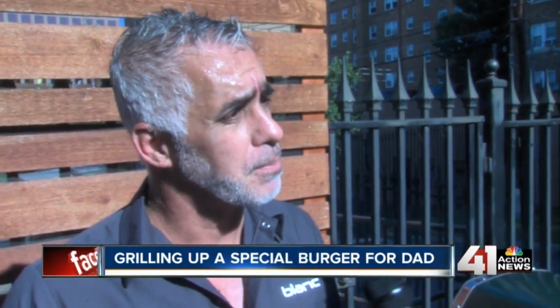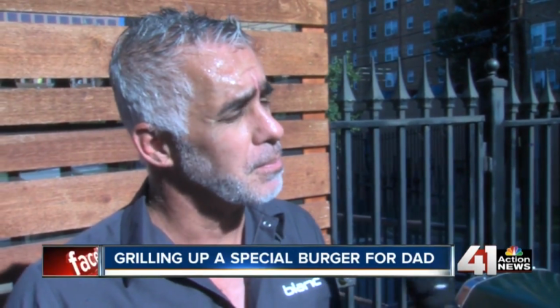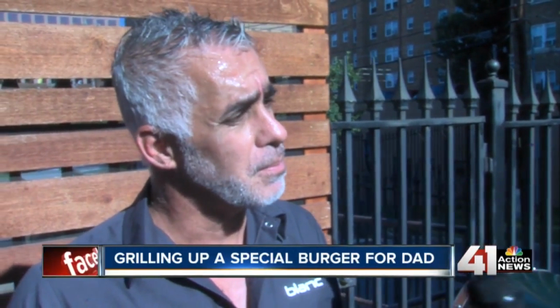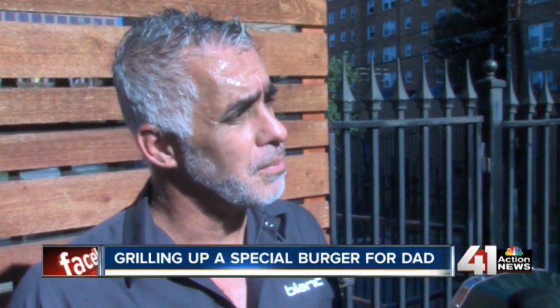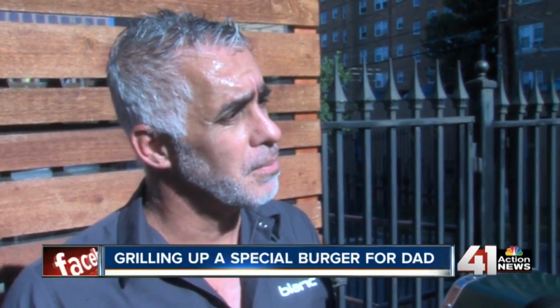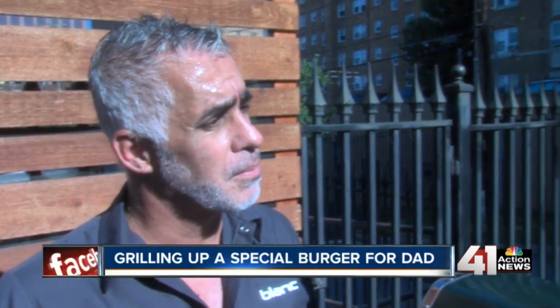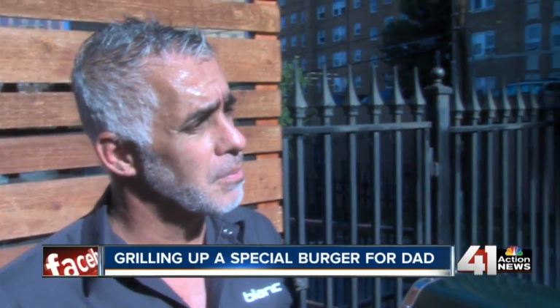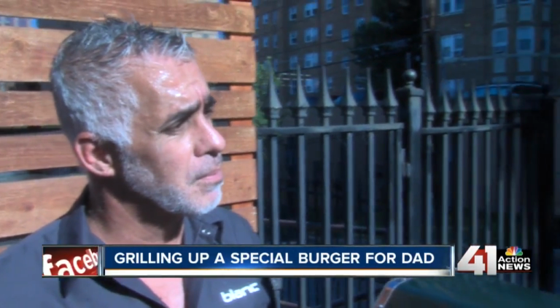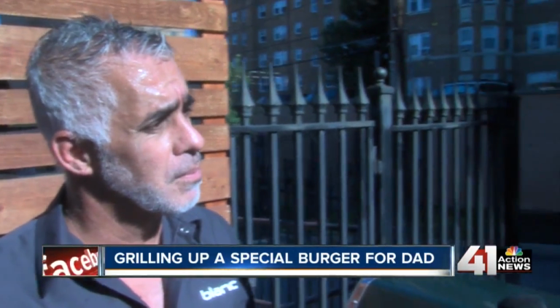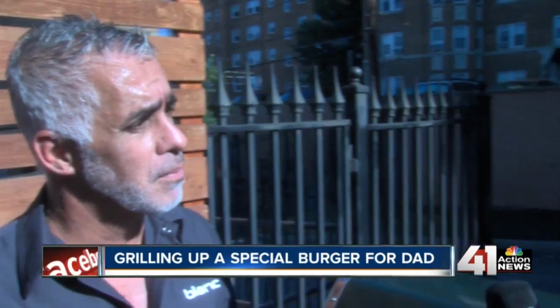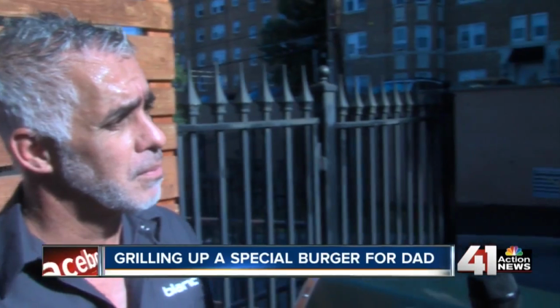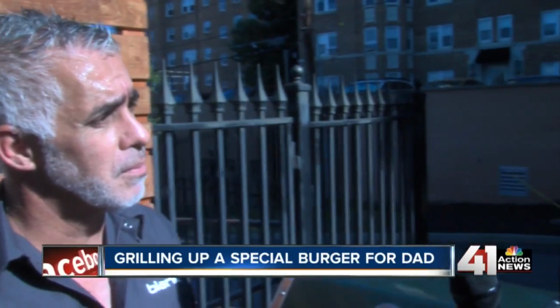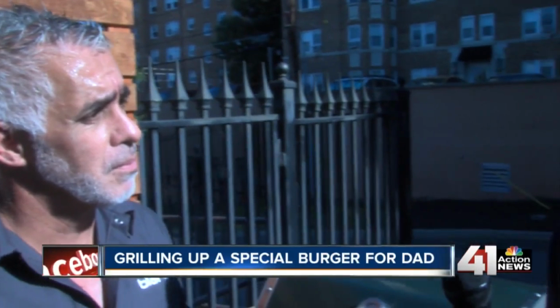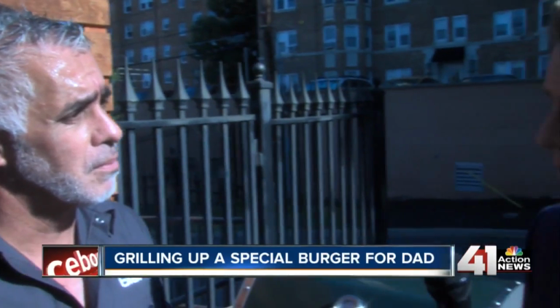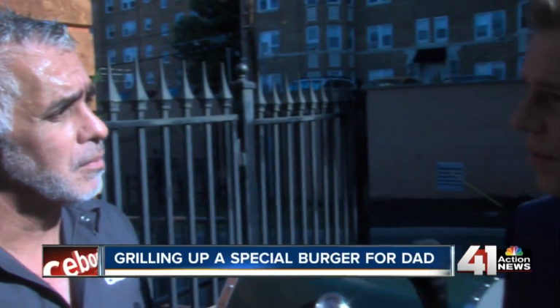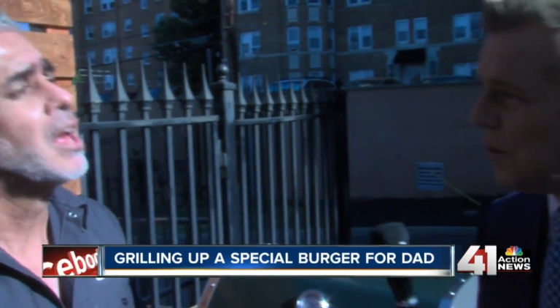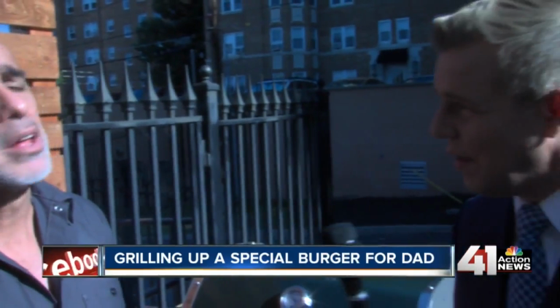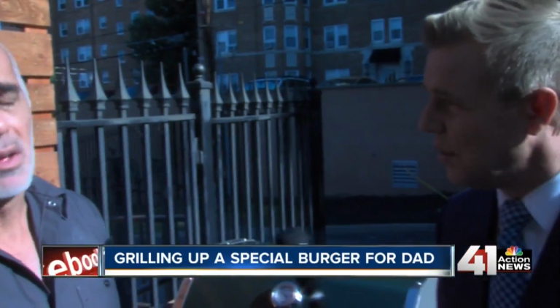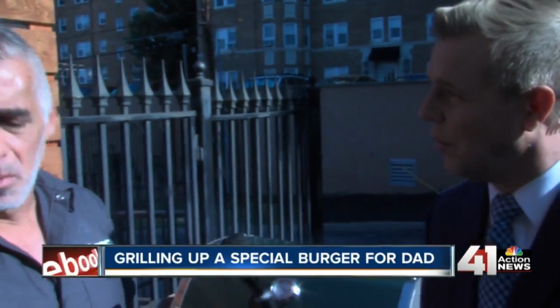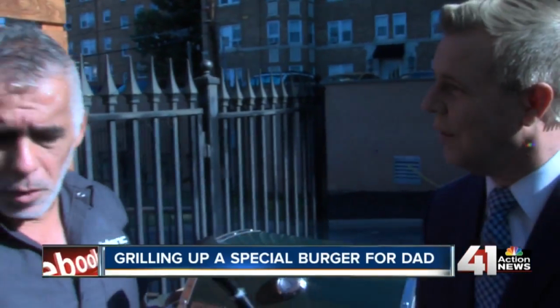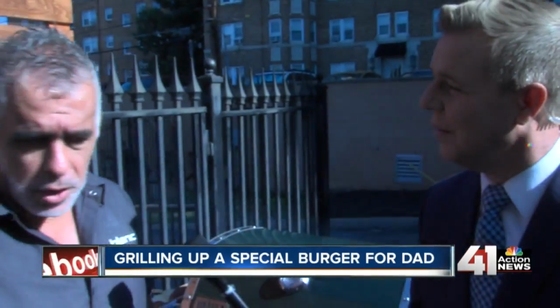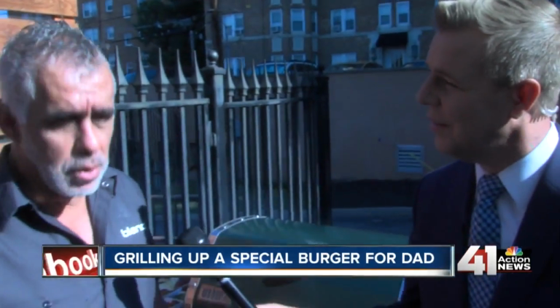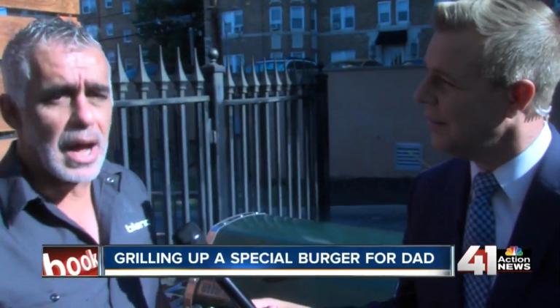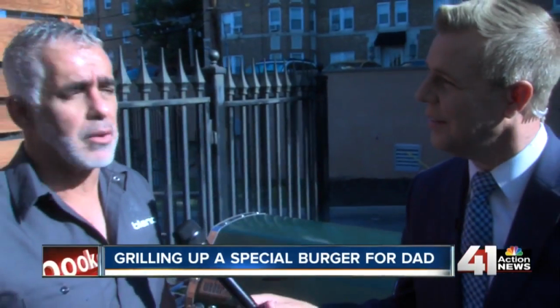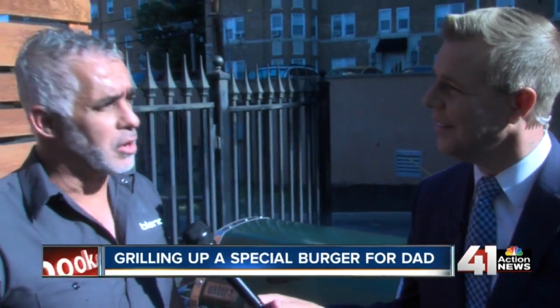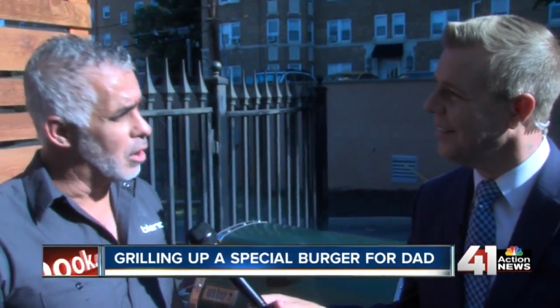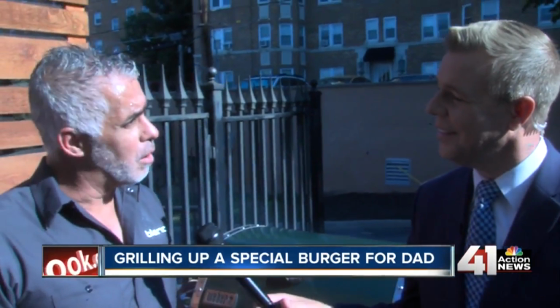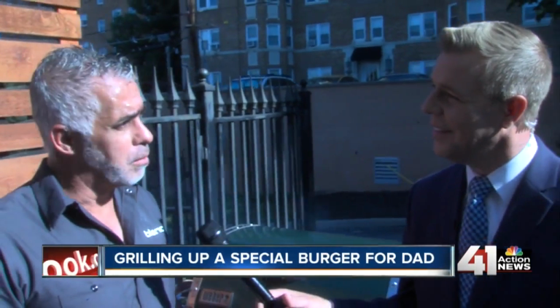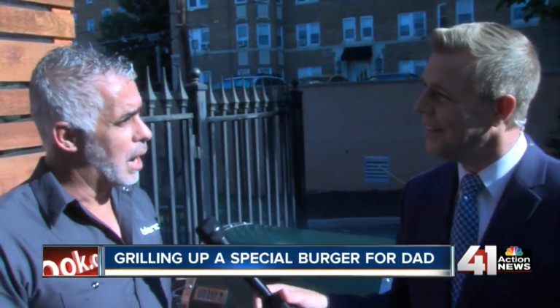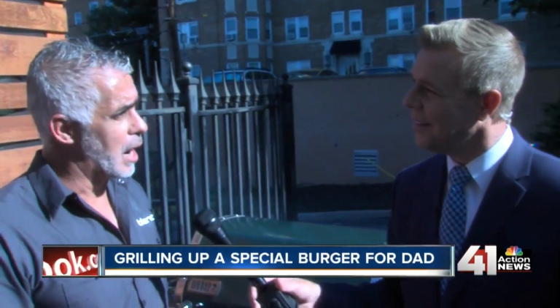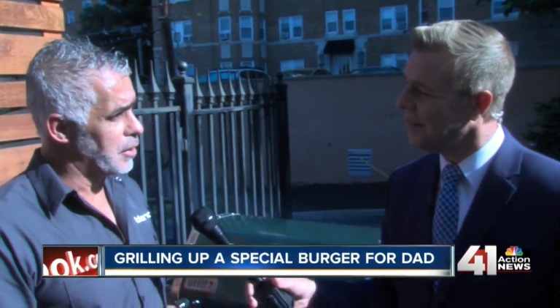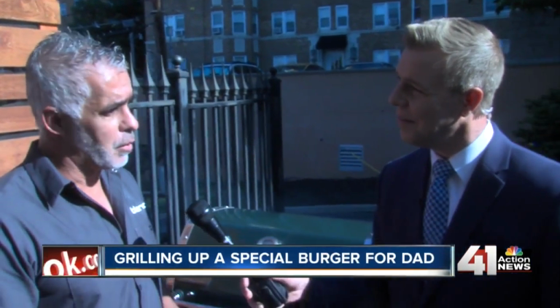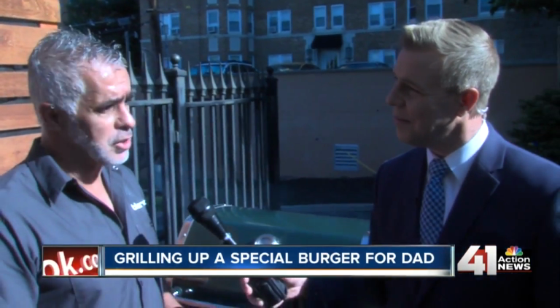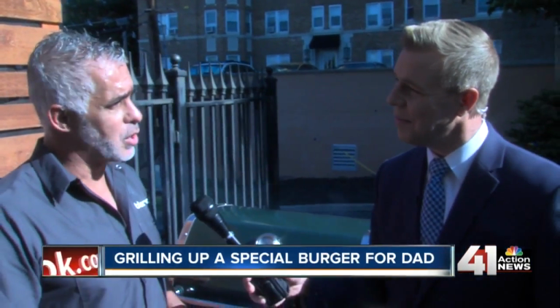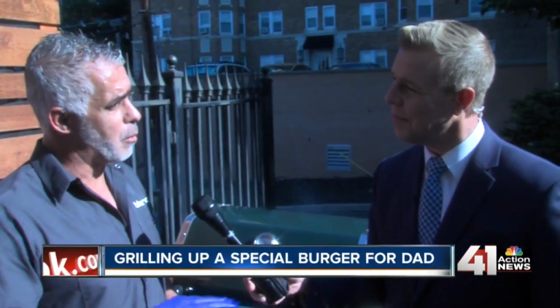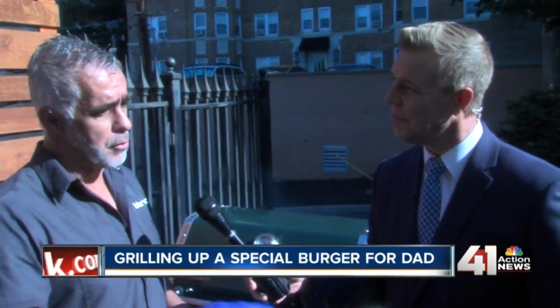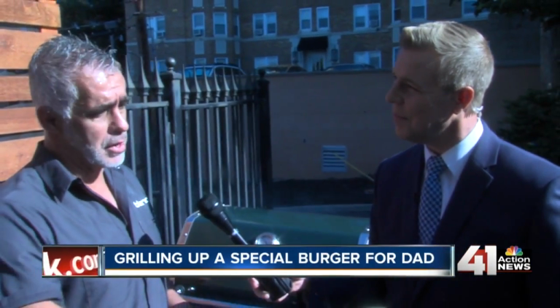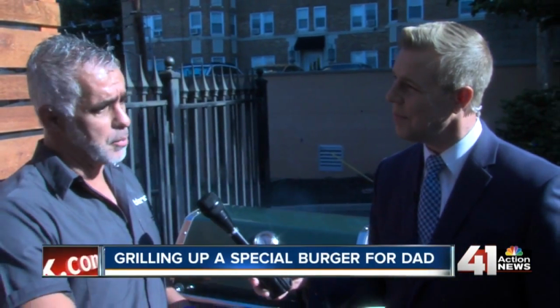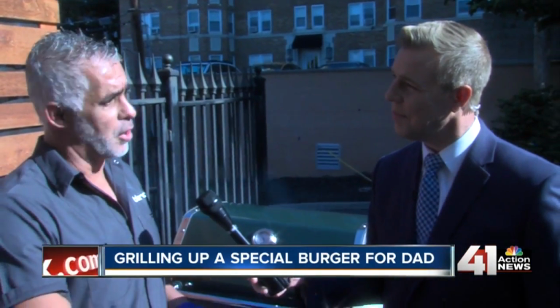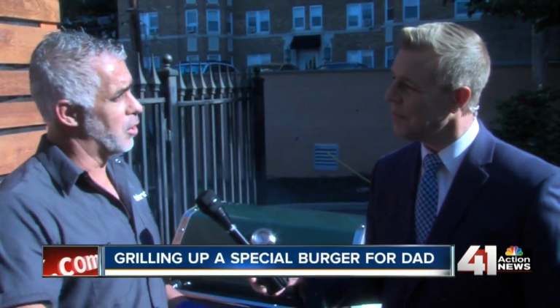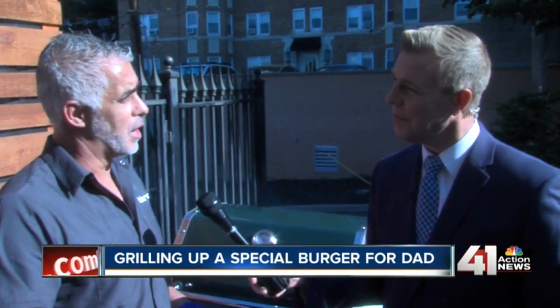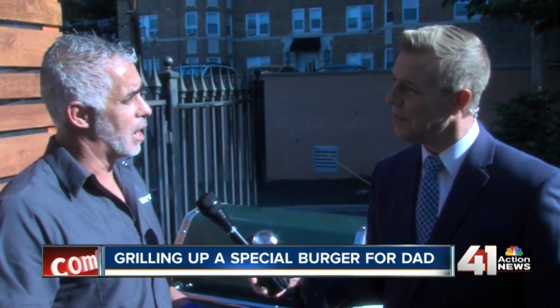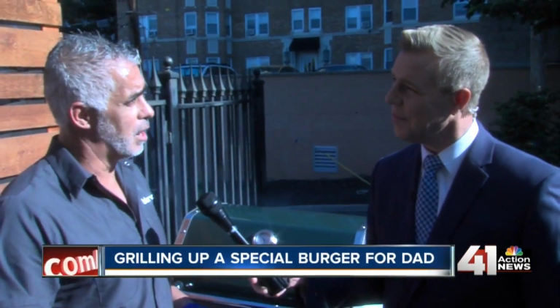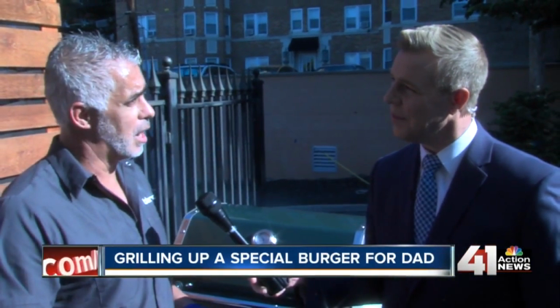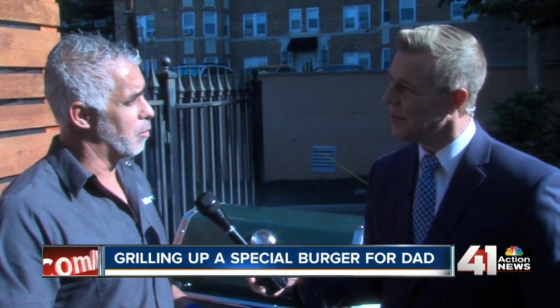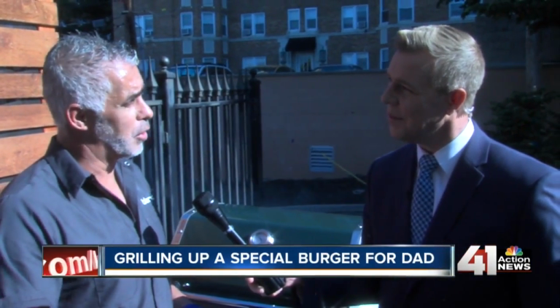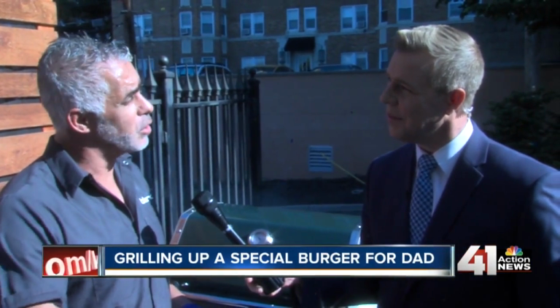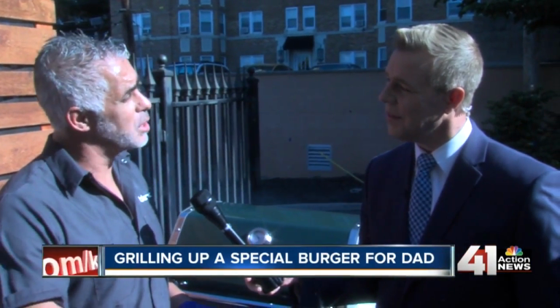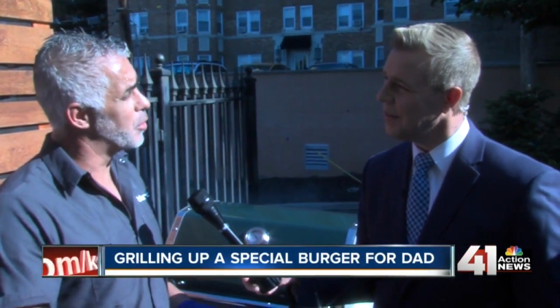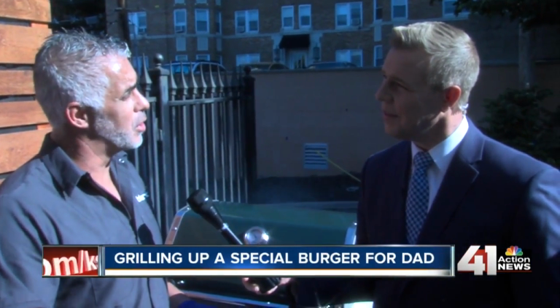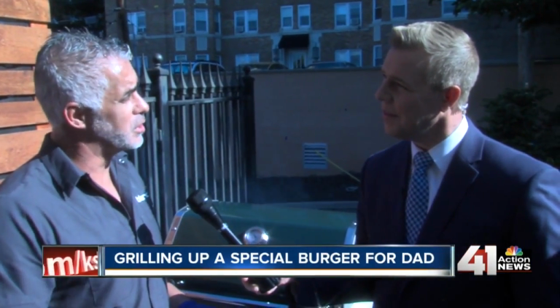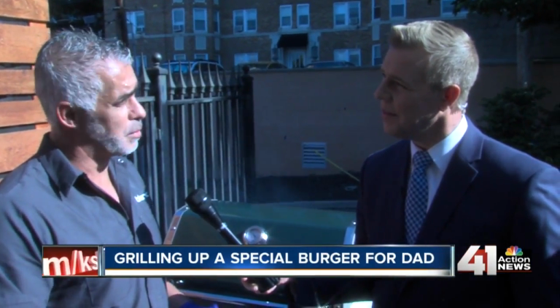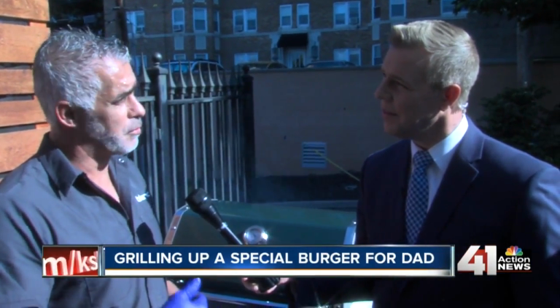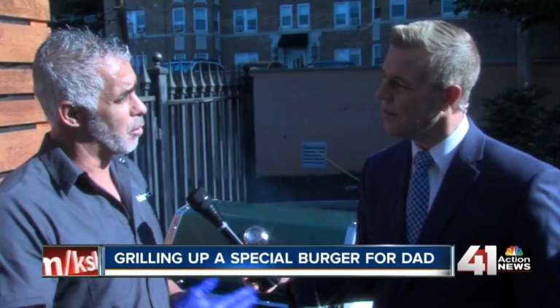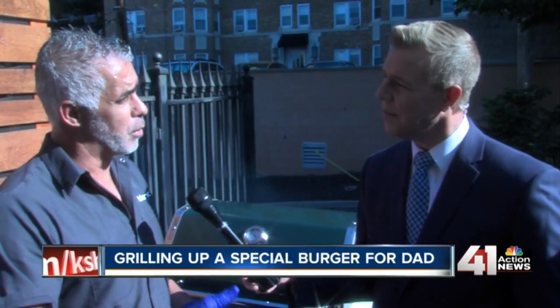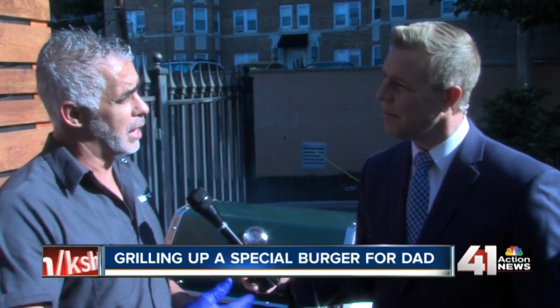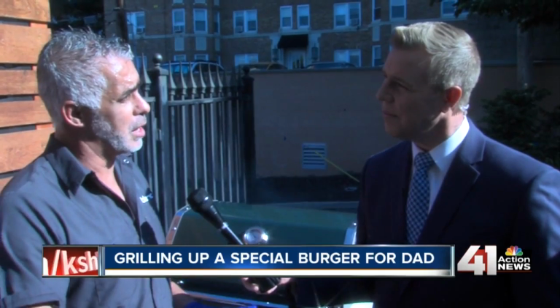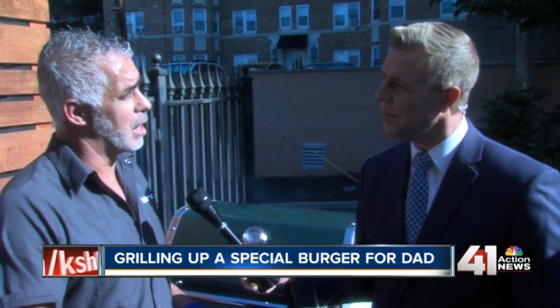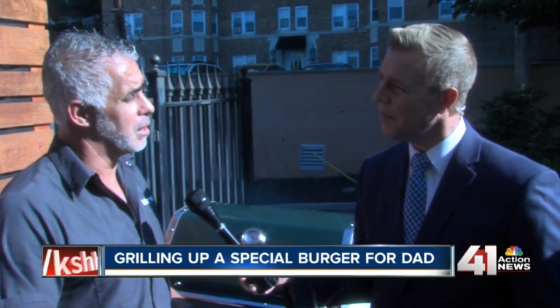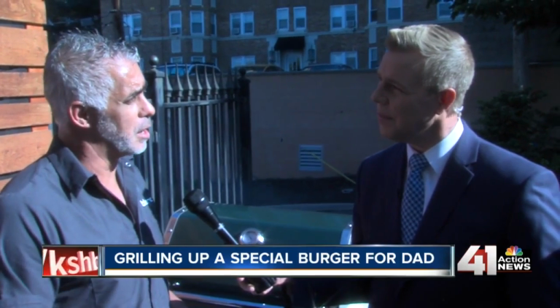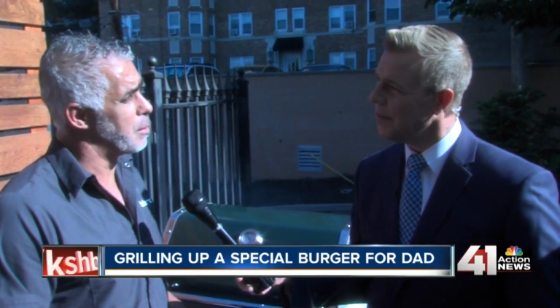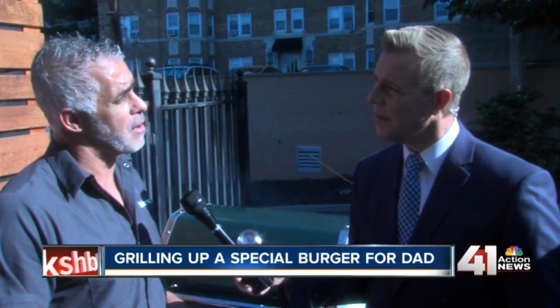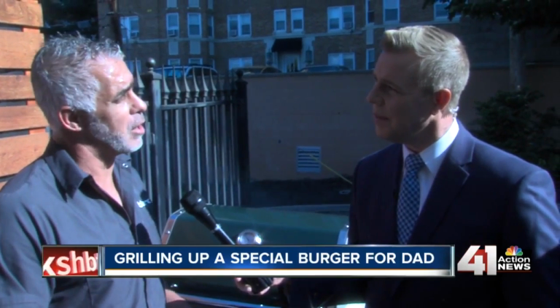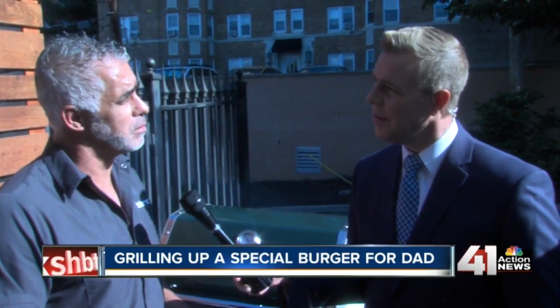Some people also like grilling the buns. You do that as well? We do that. At the restaurant, we put the buns on to toast before we get the beef out.